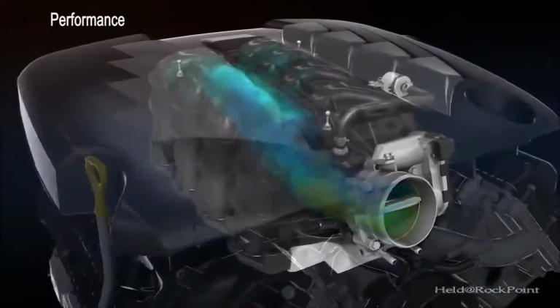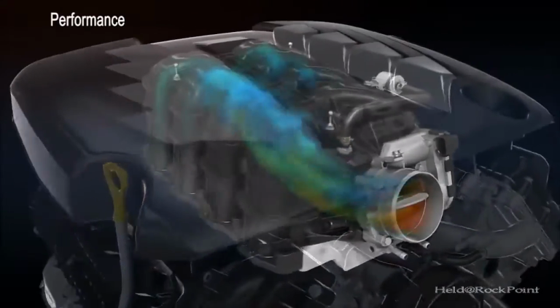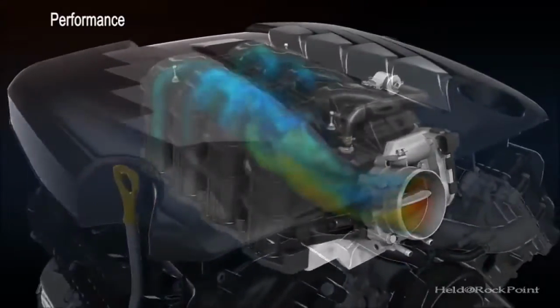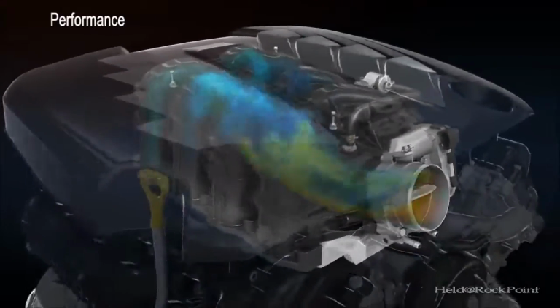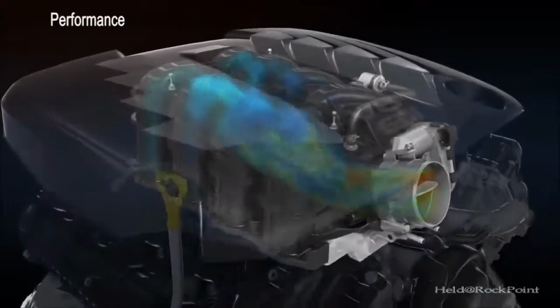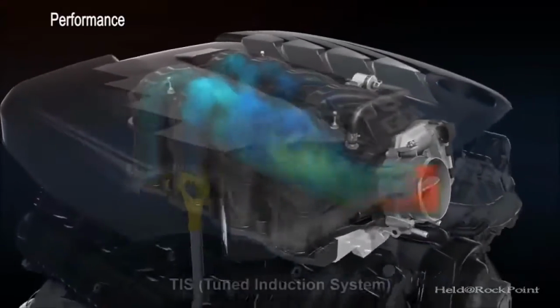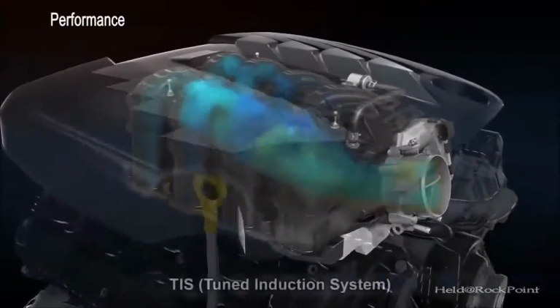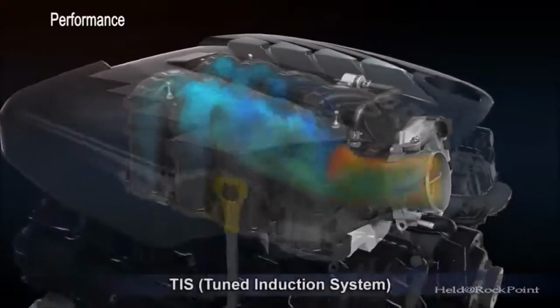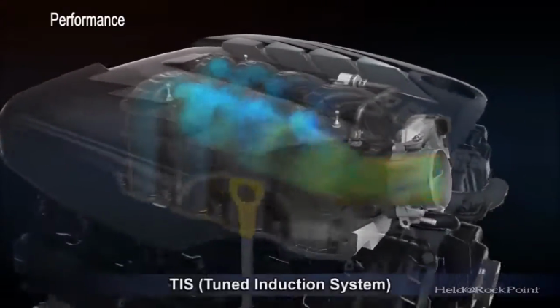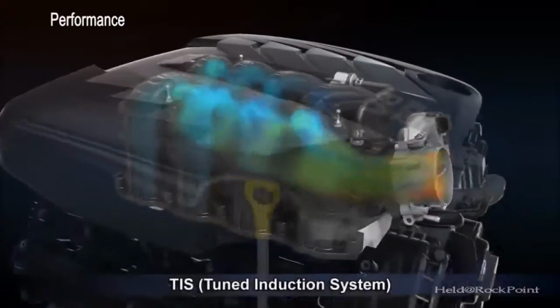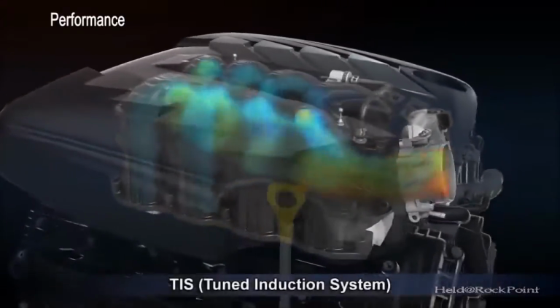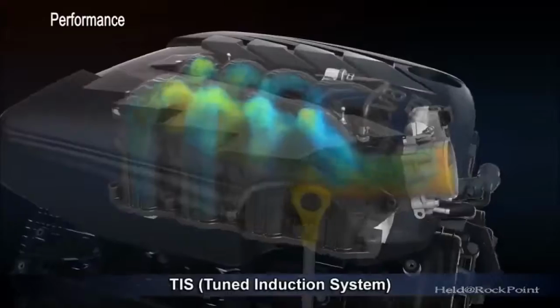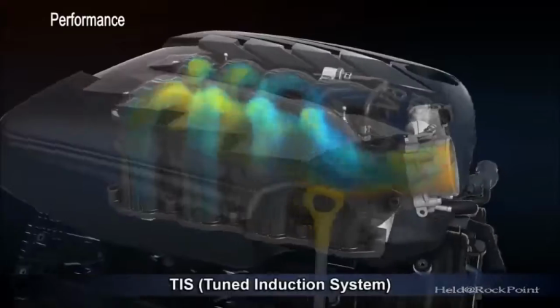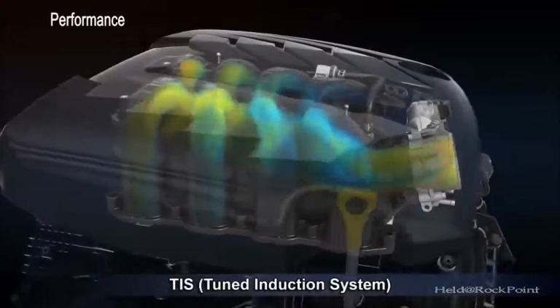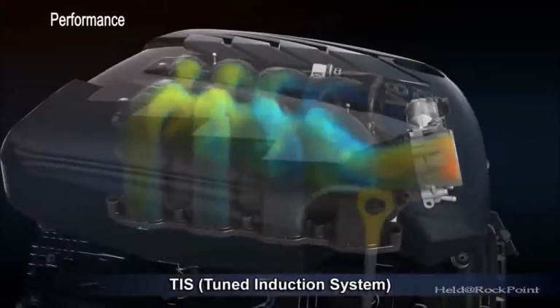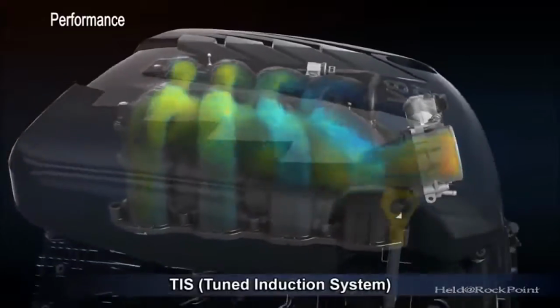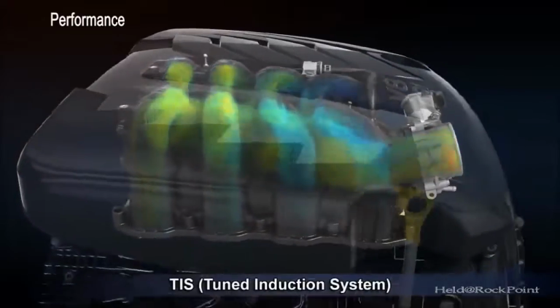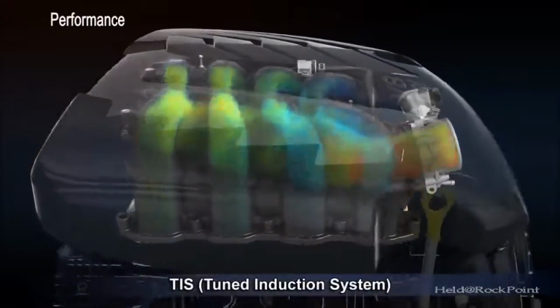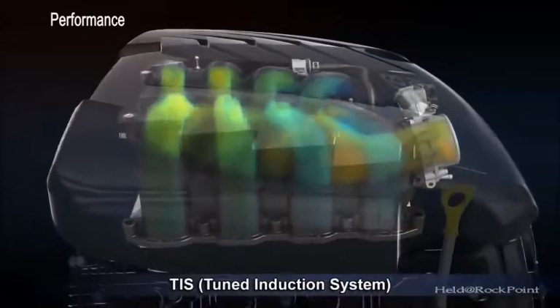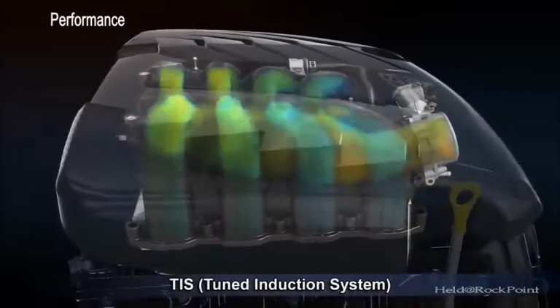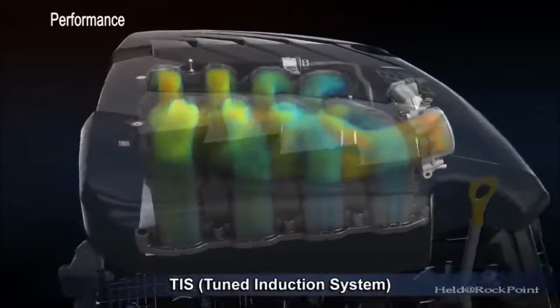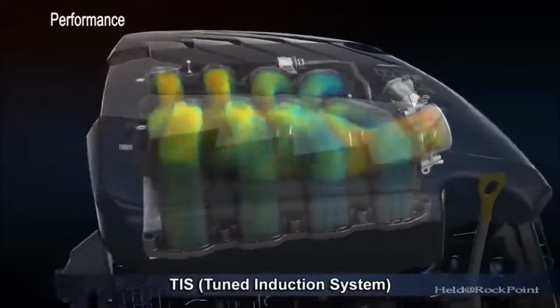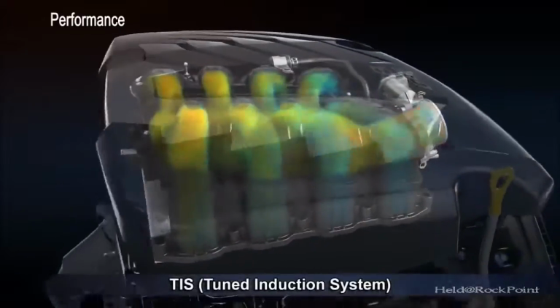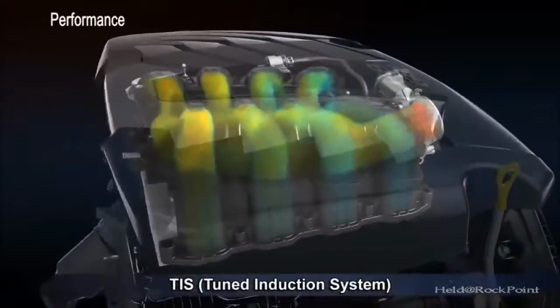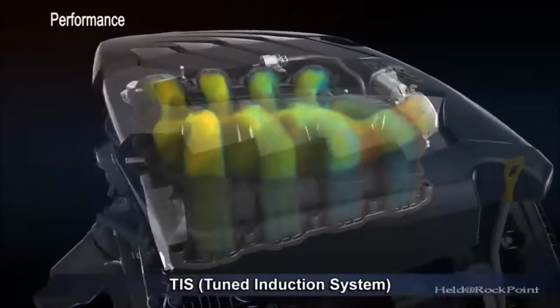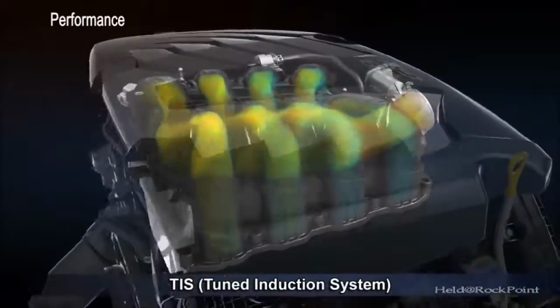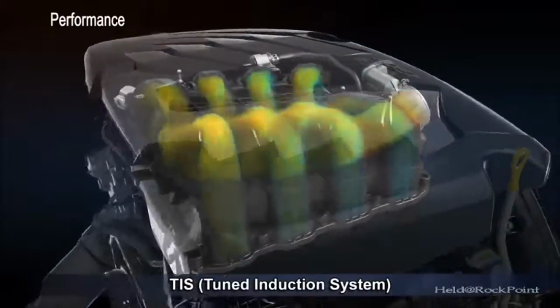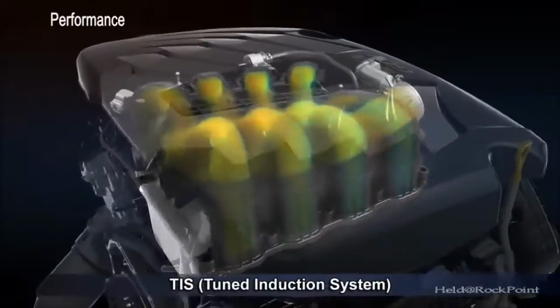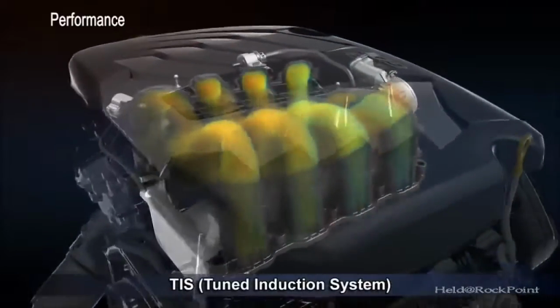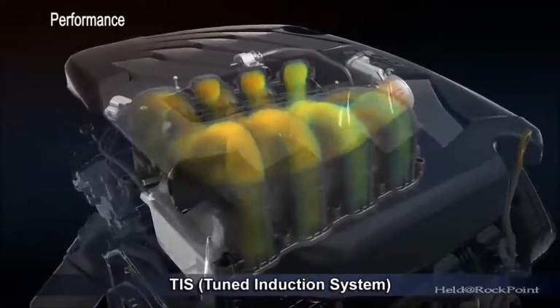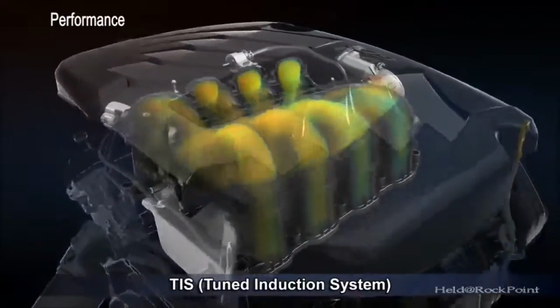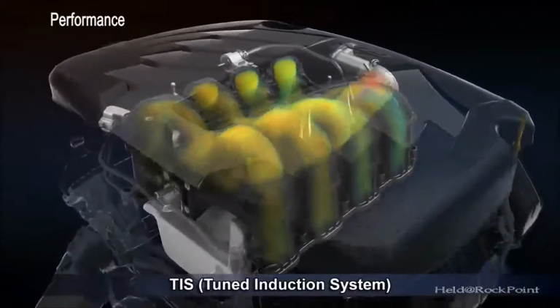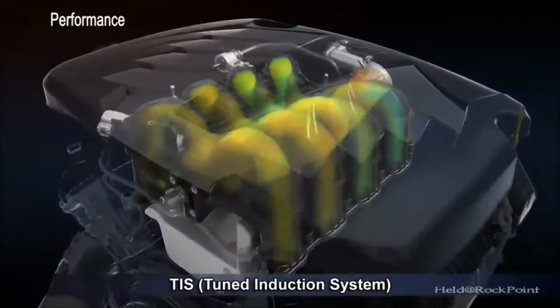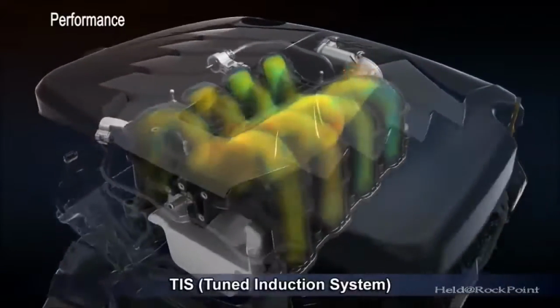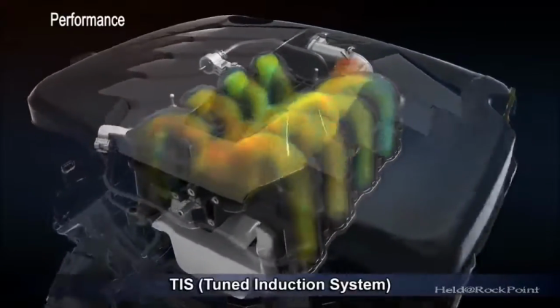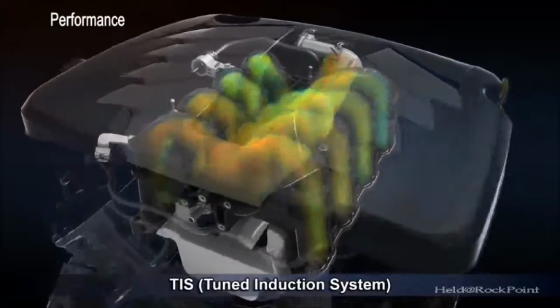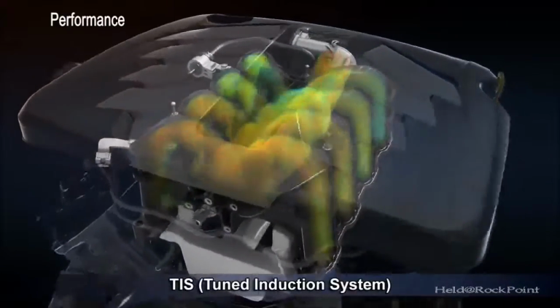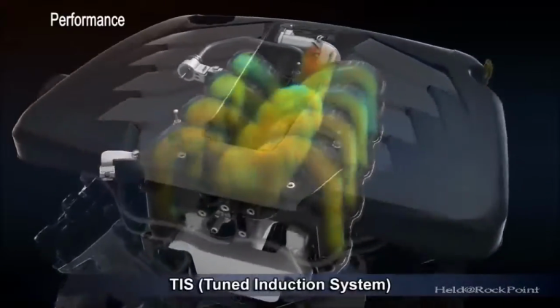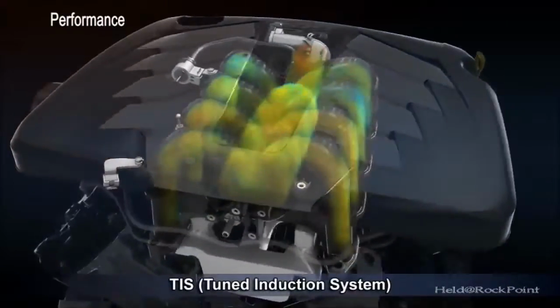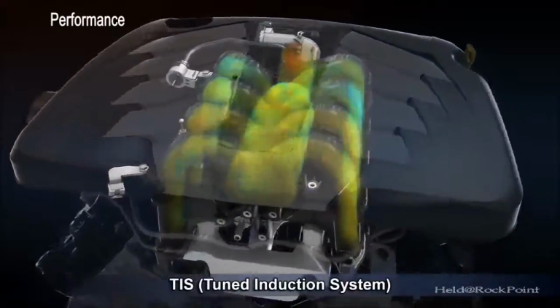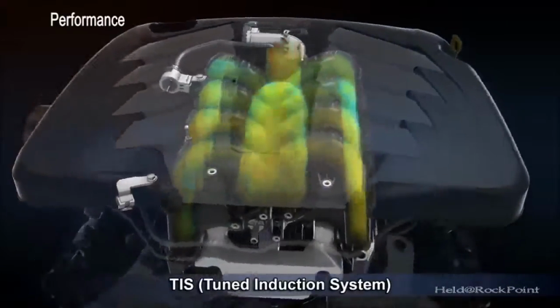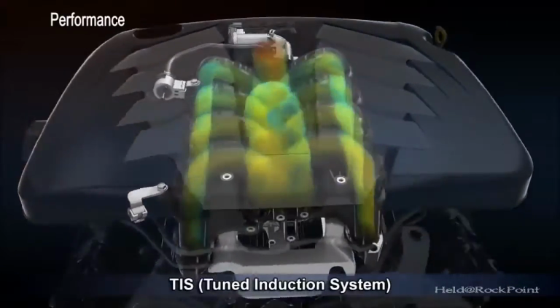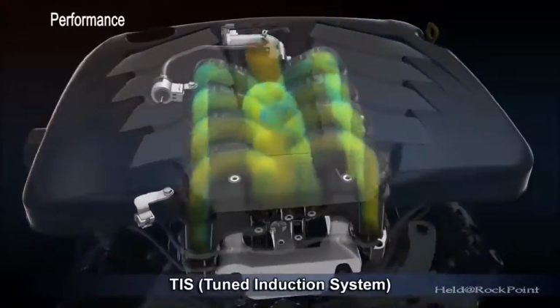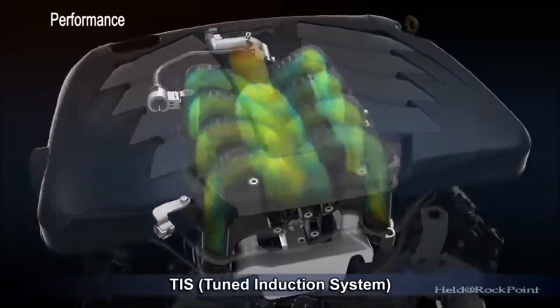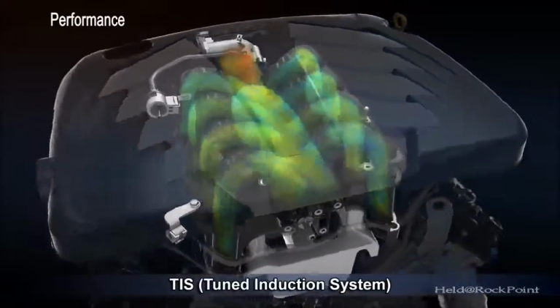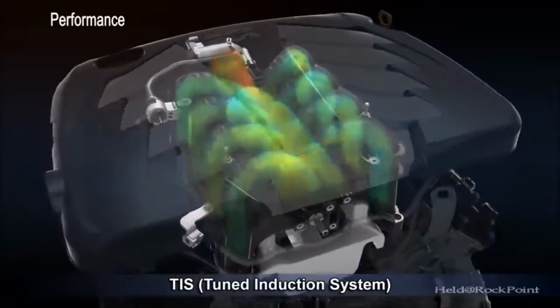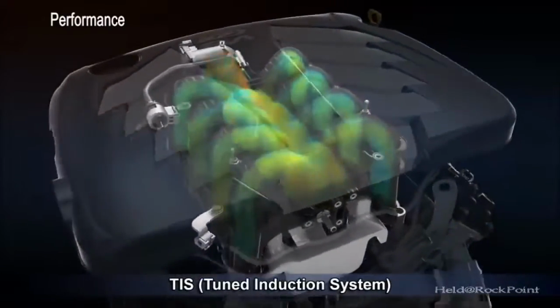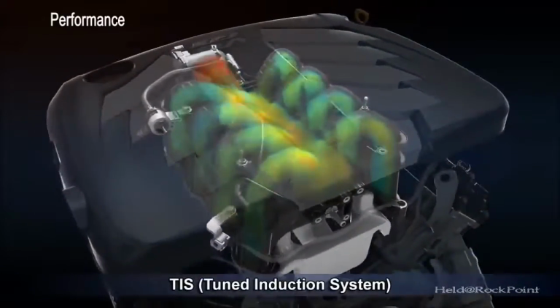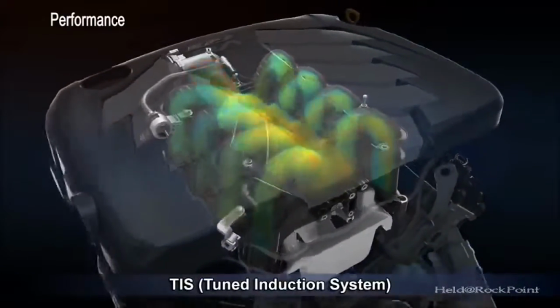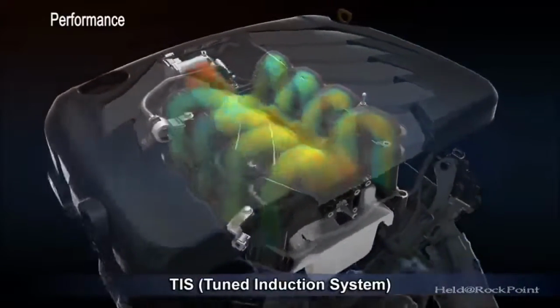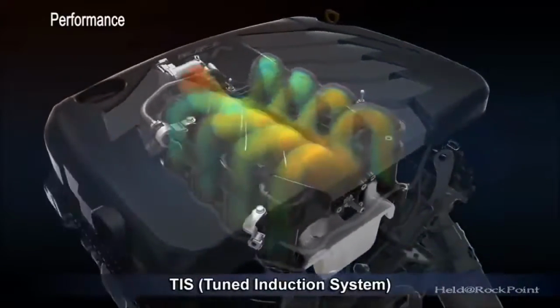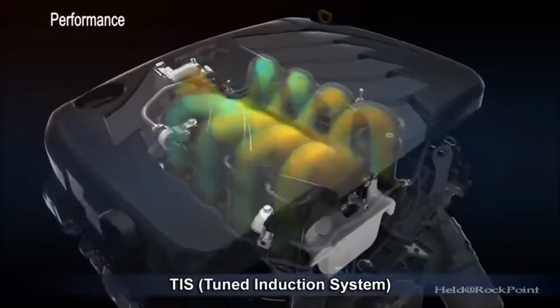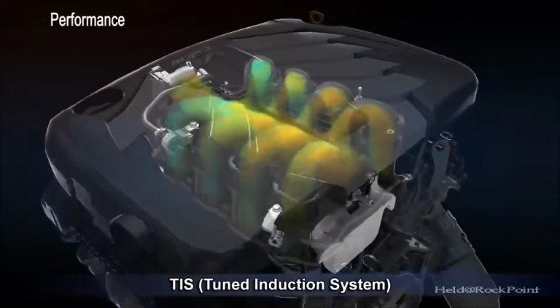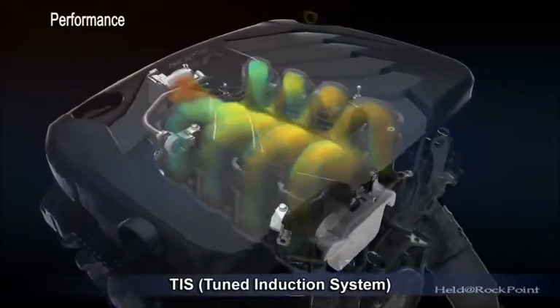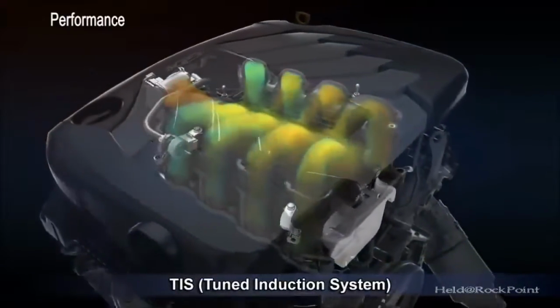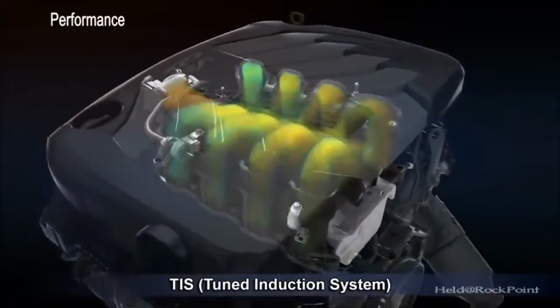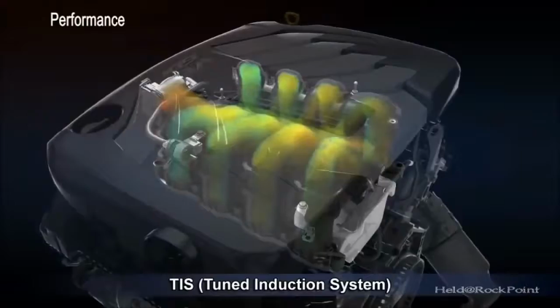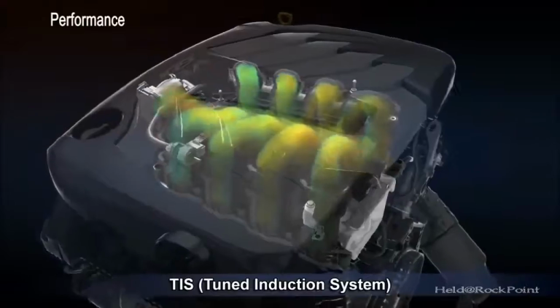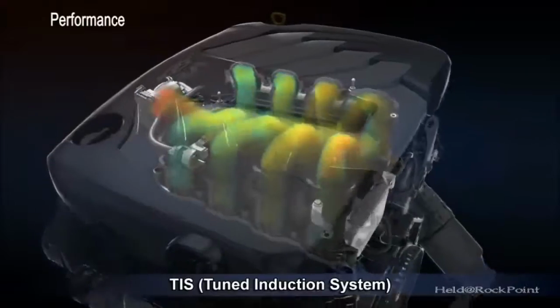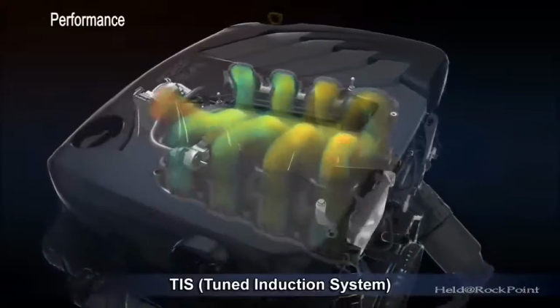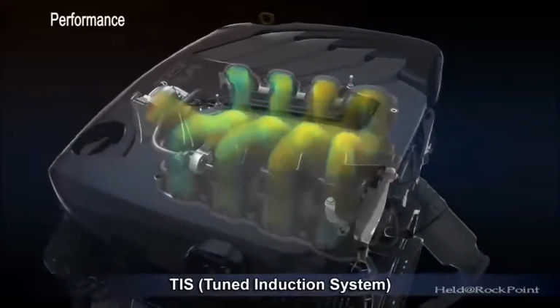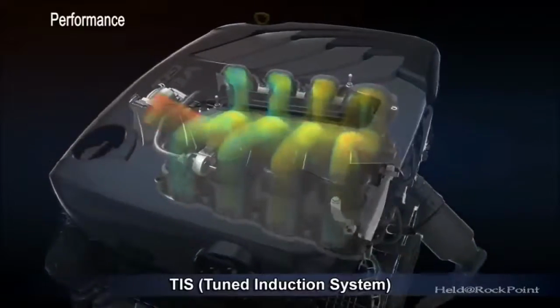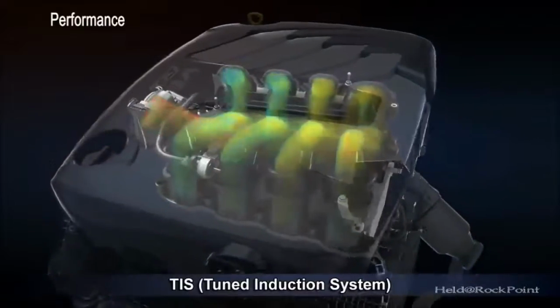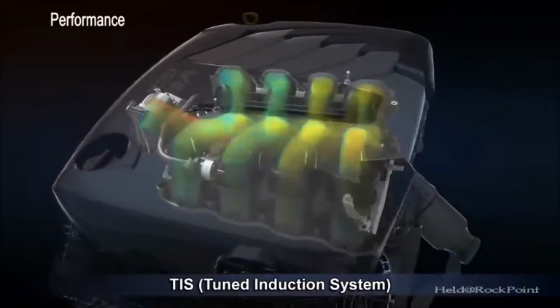The tuned air induction system has been optimized using computer simulation to improve air charging efficiency for performance.